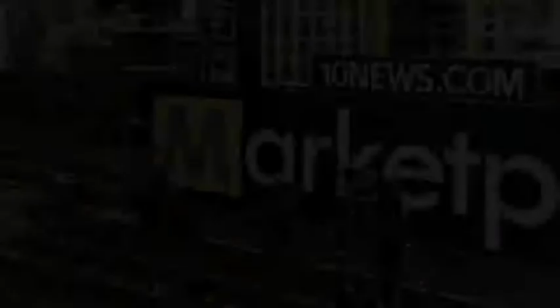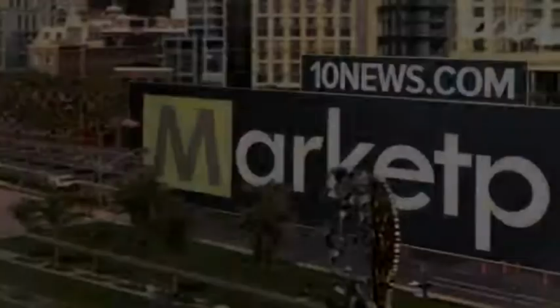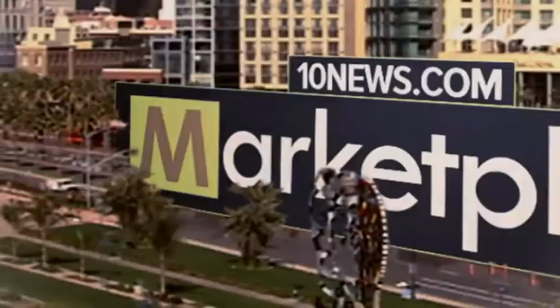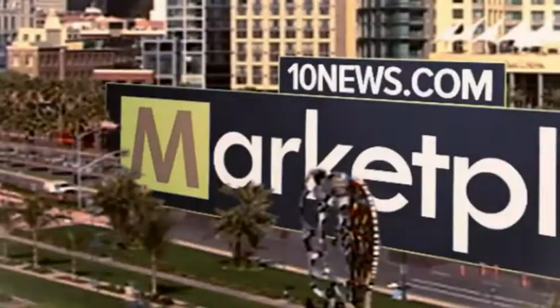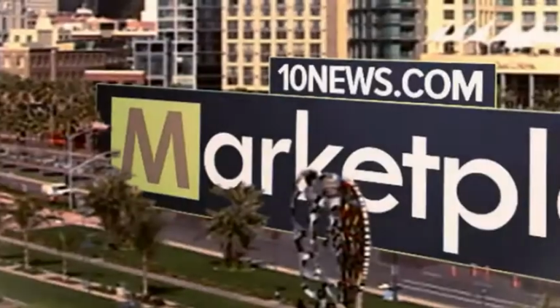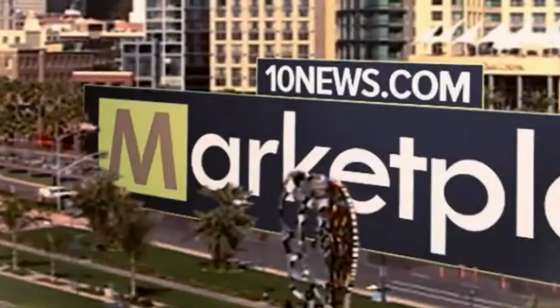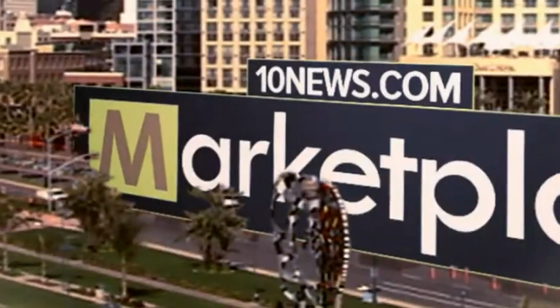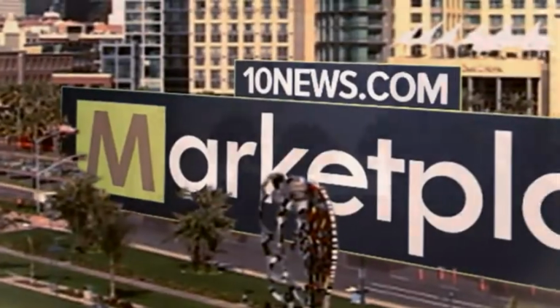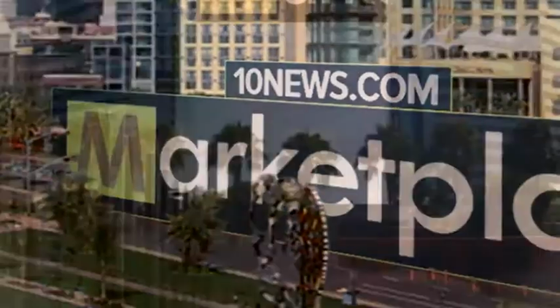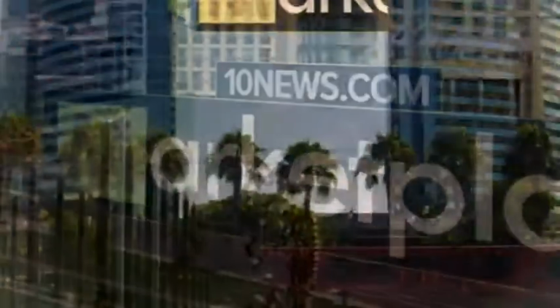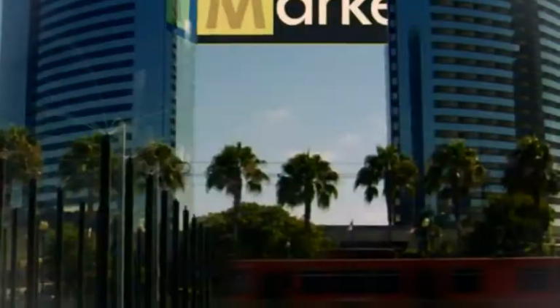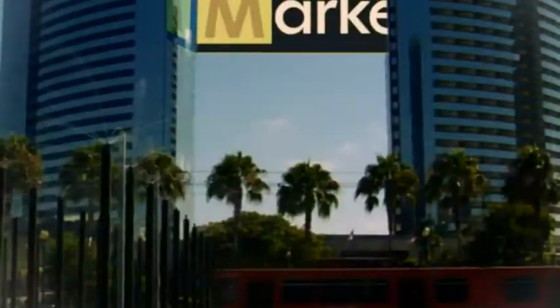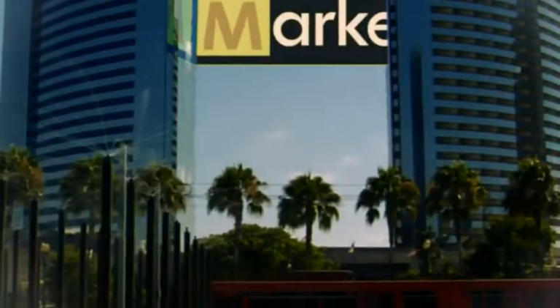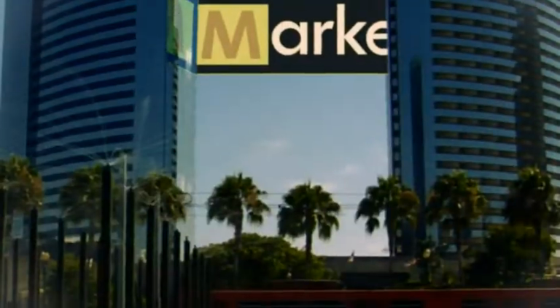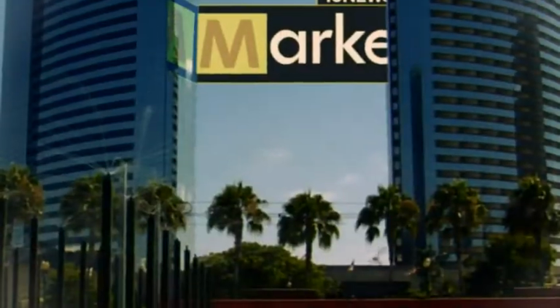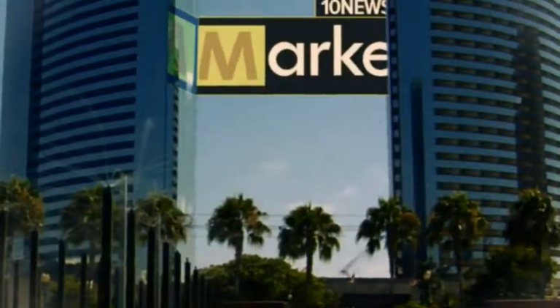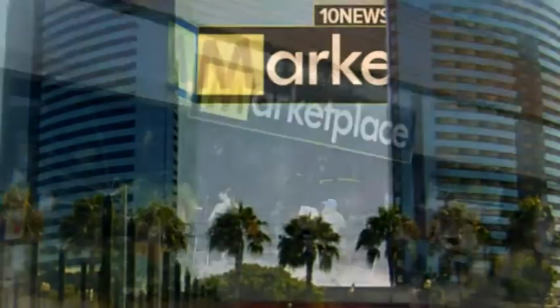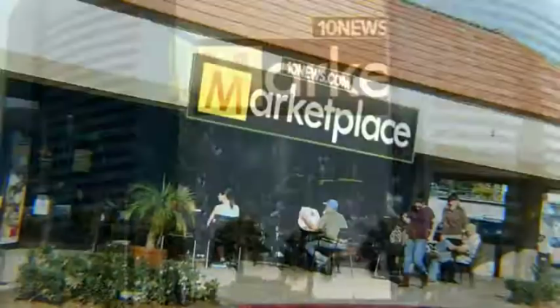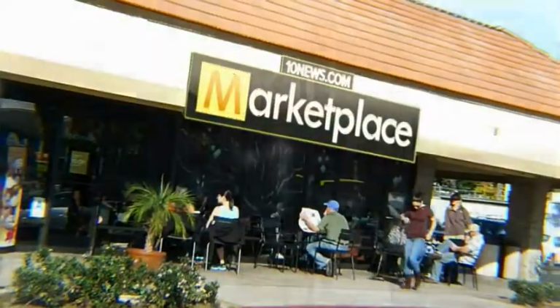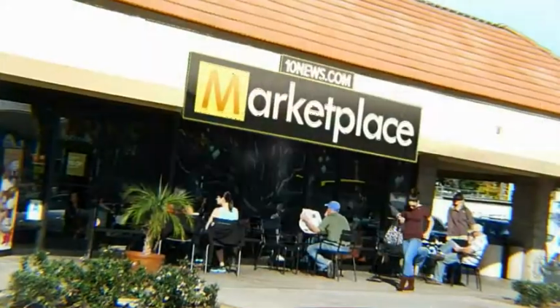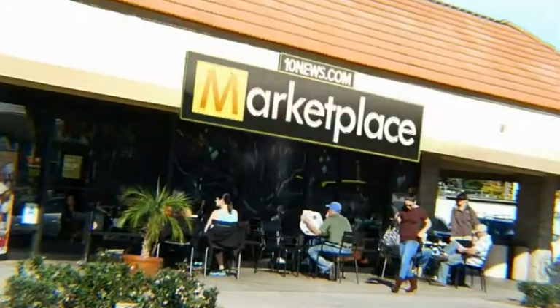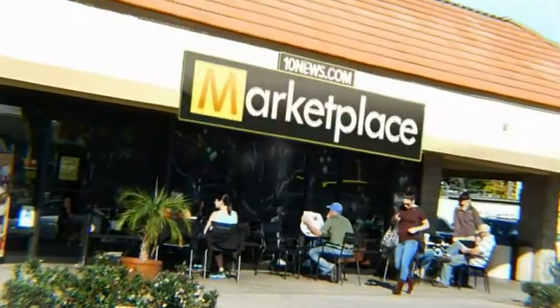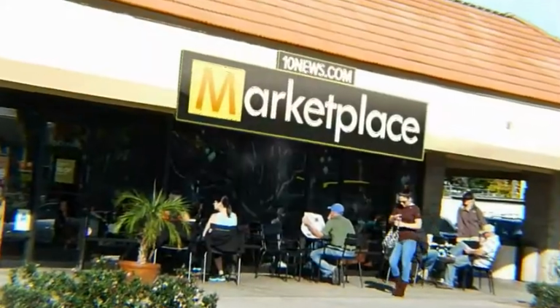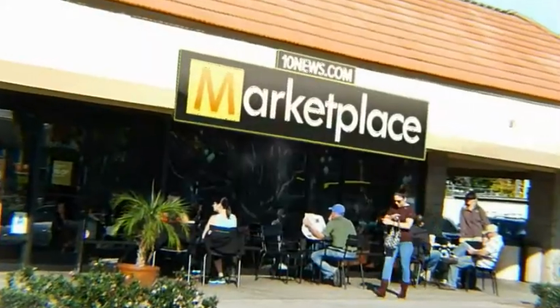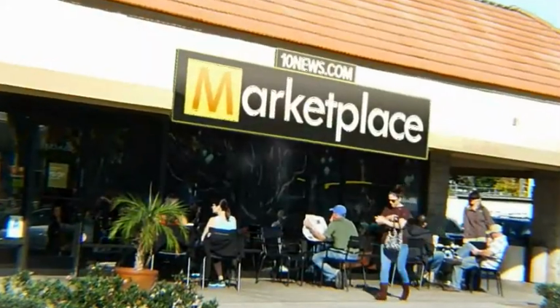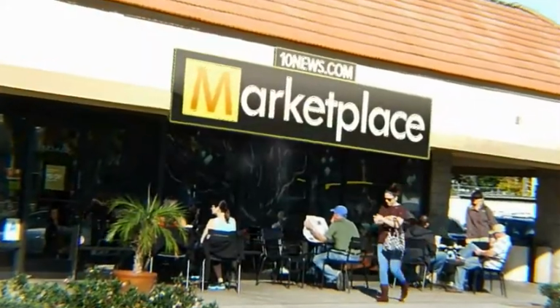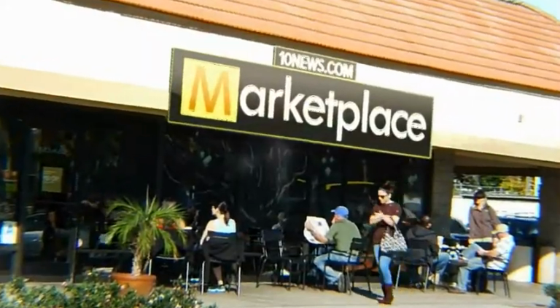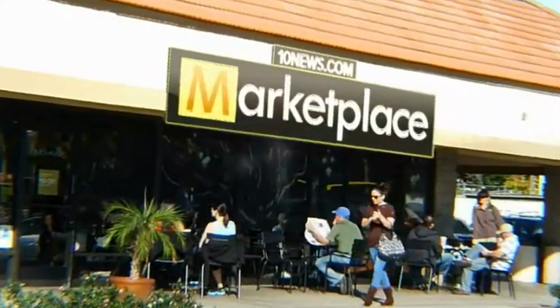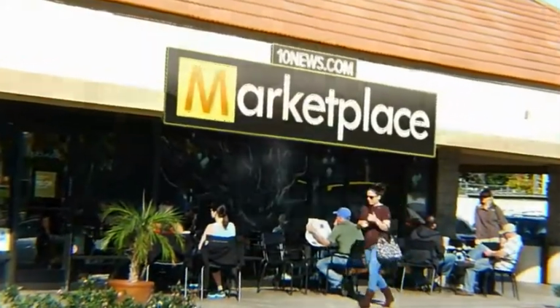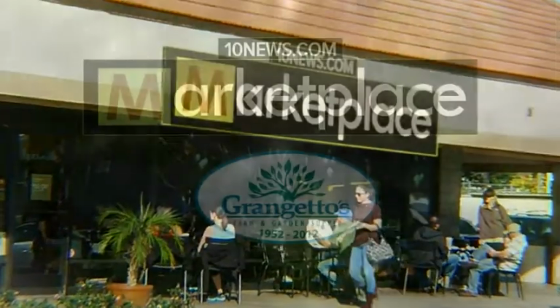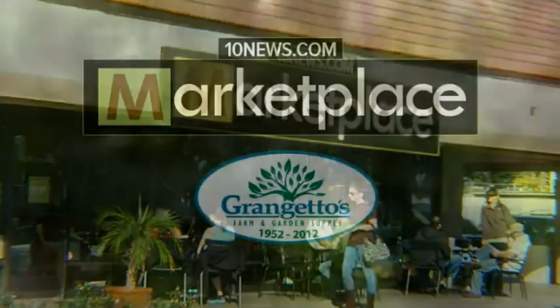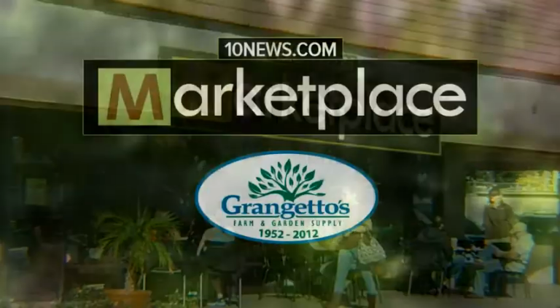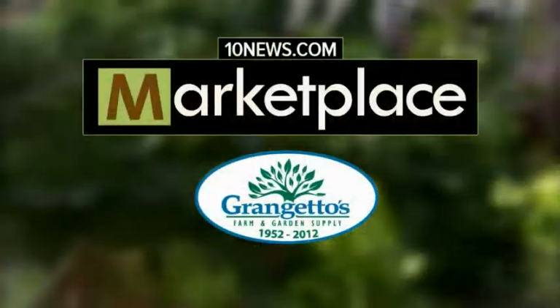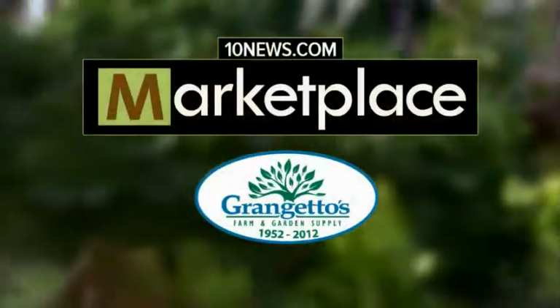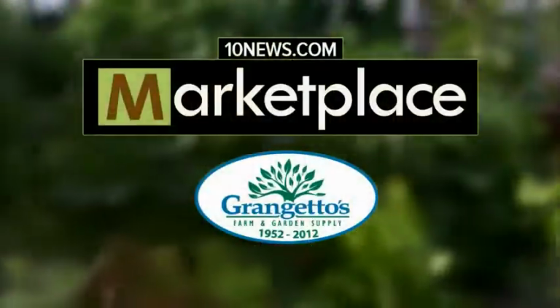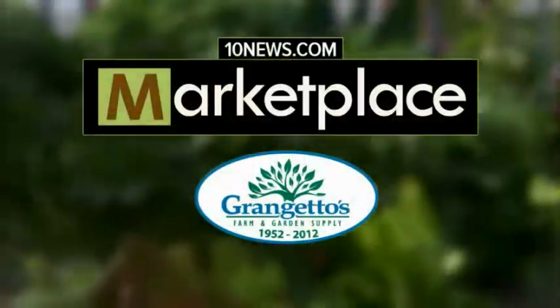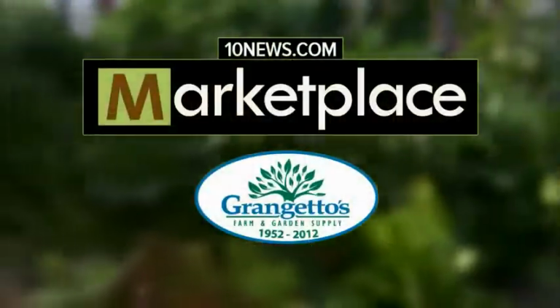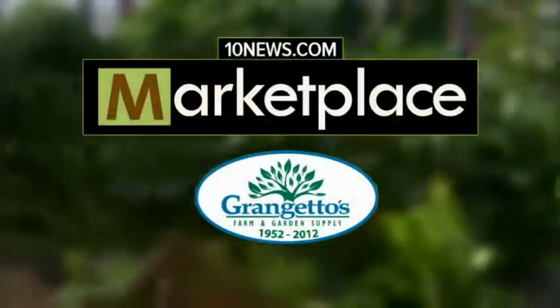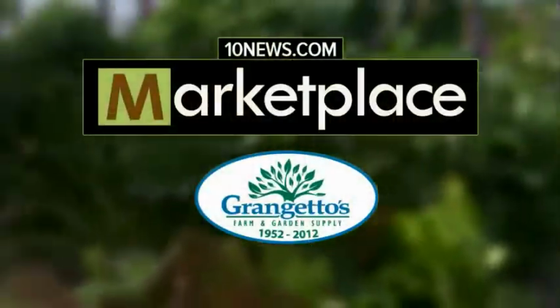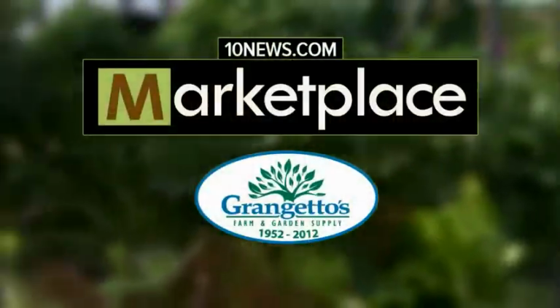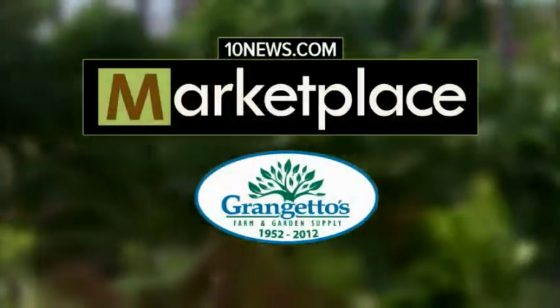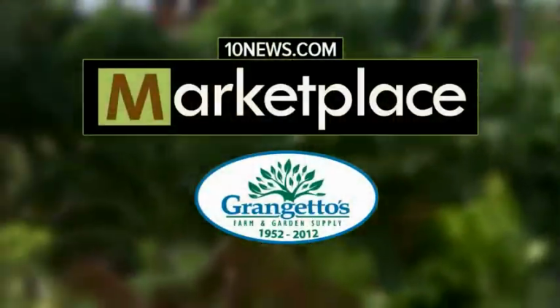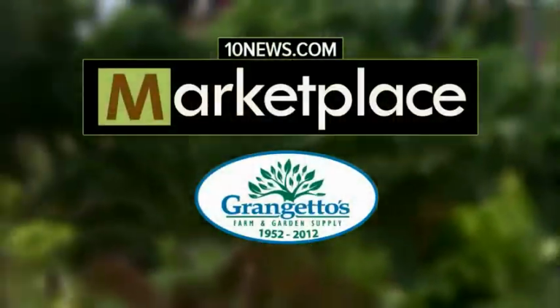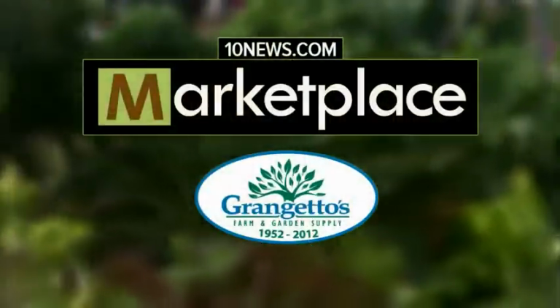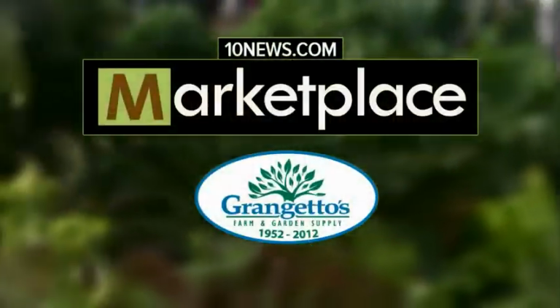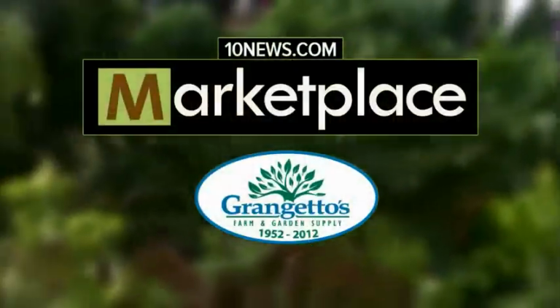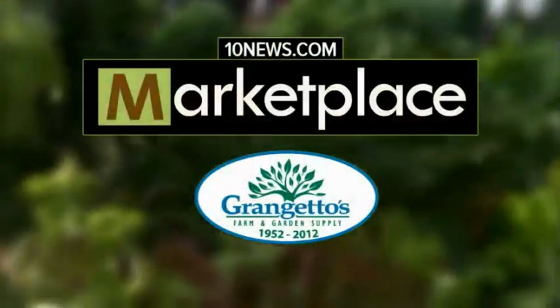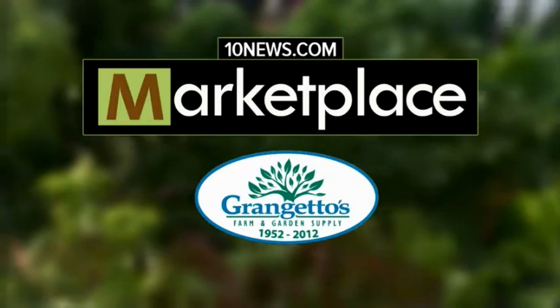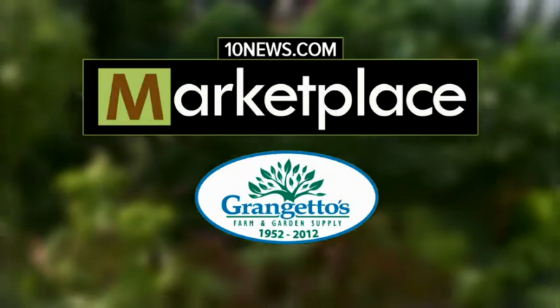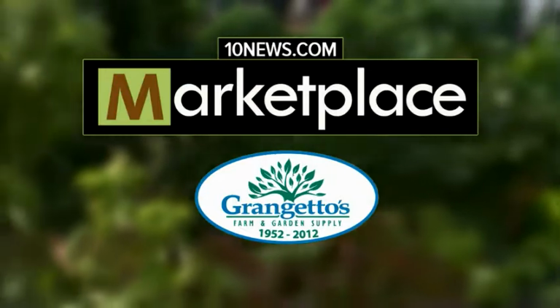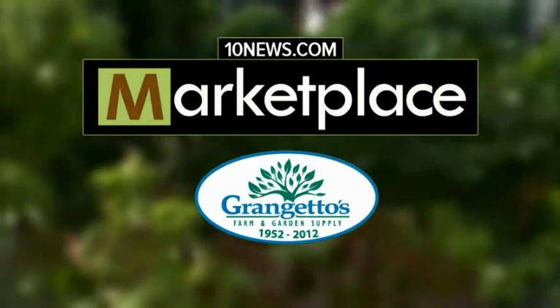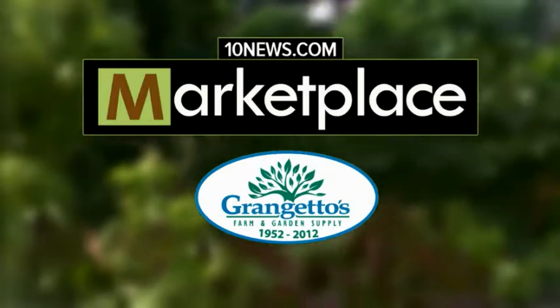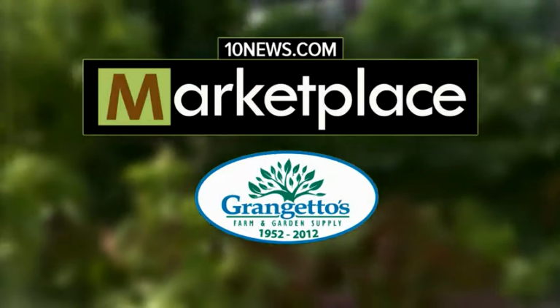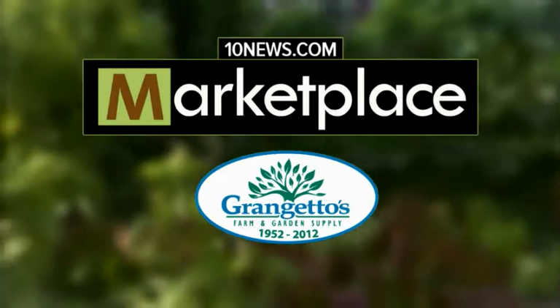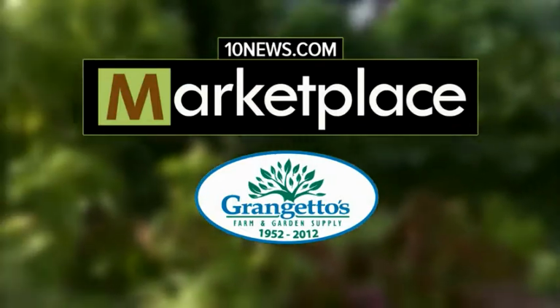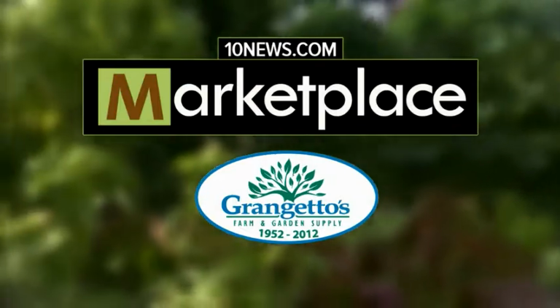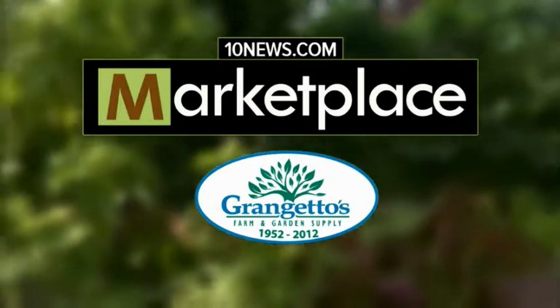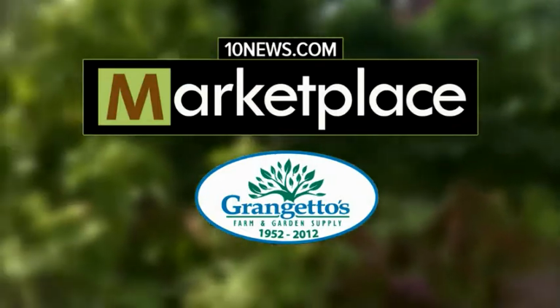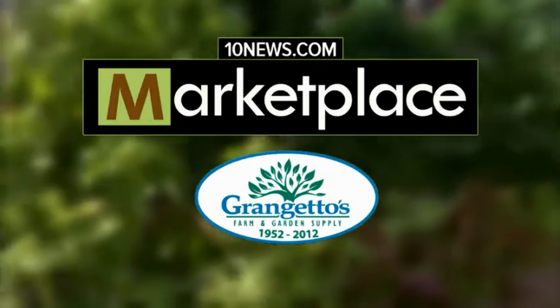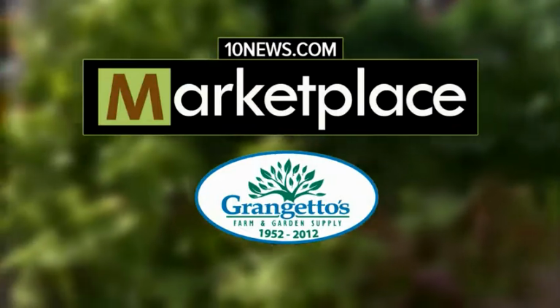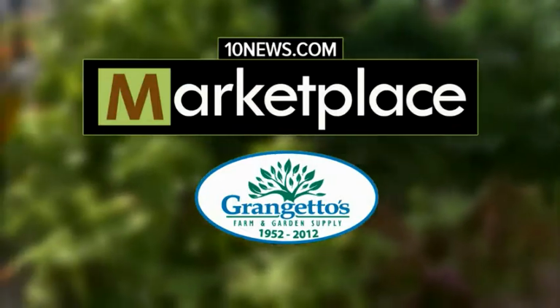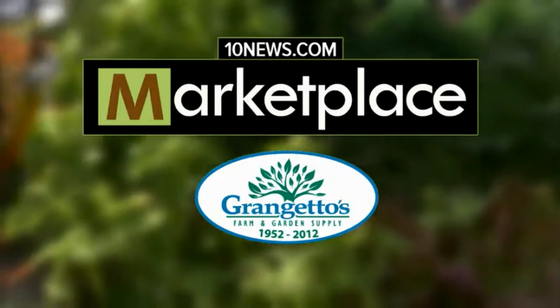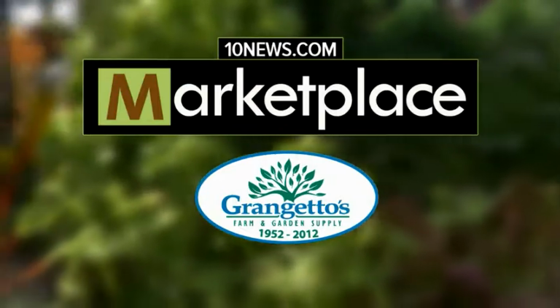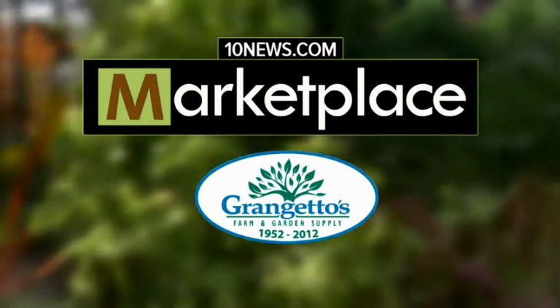And now, 10news.com Marketplace — expert advice from San Diego's top businesses, featuring Grangetto's Farm and Garden Supply.